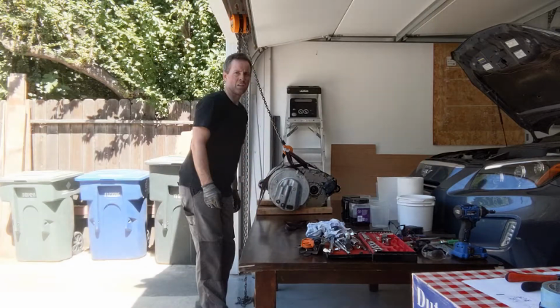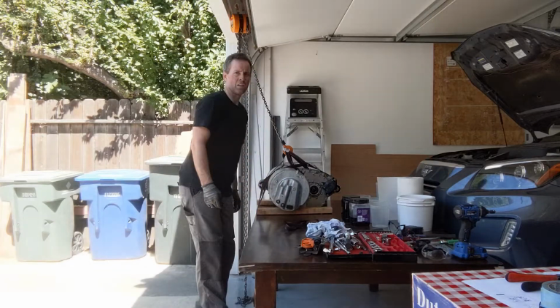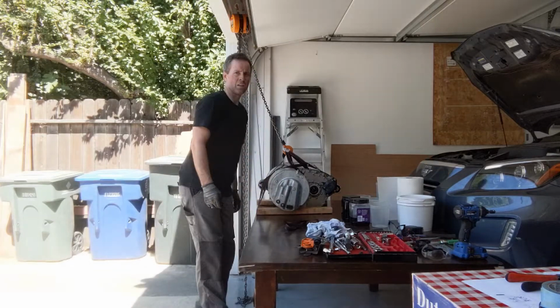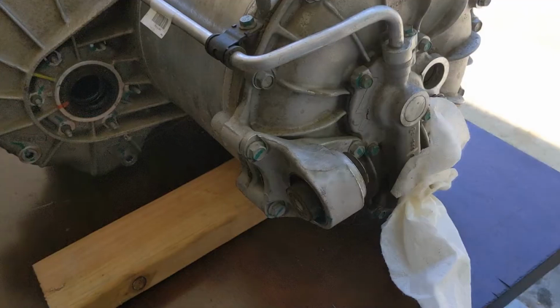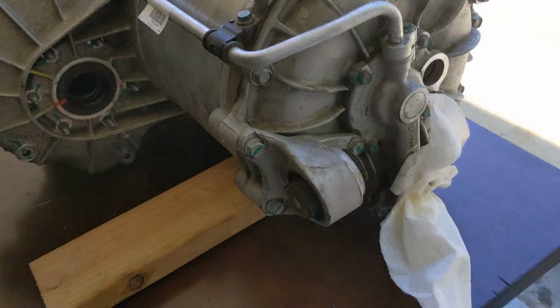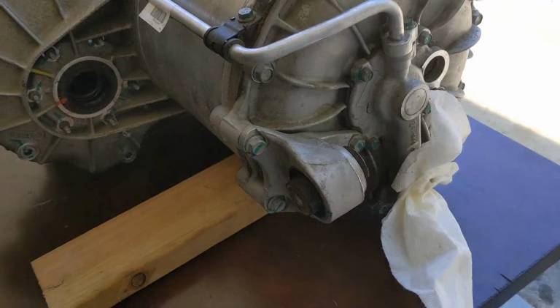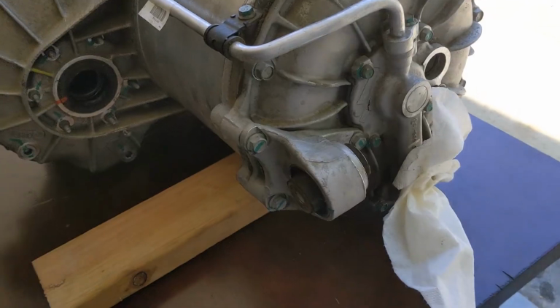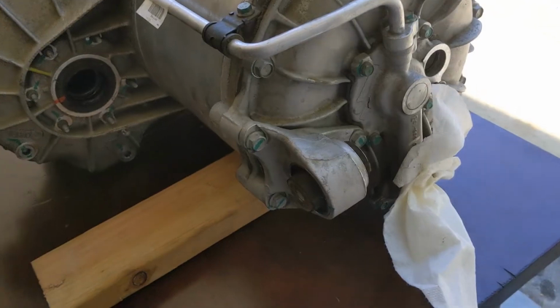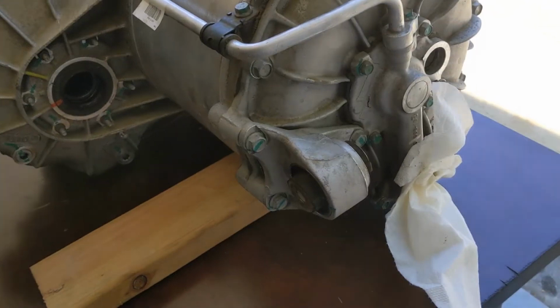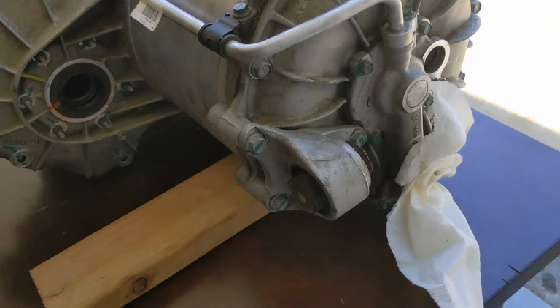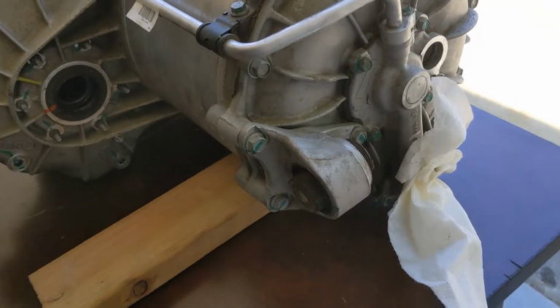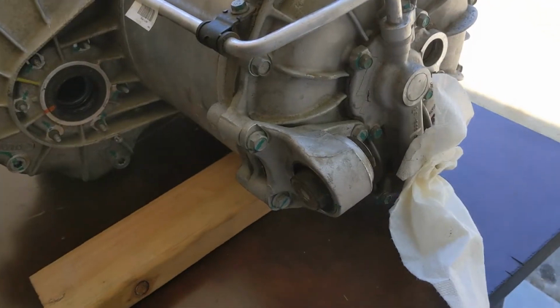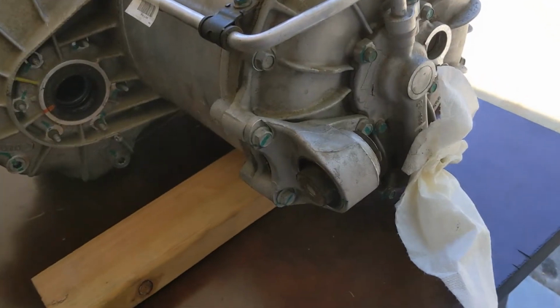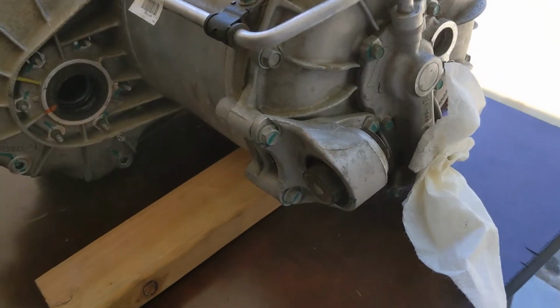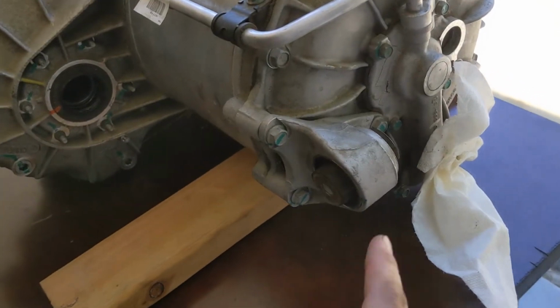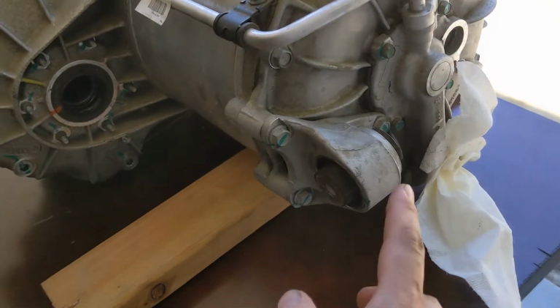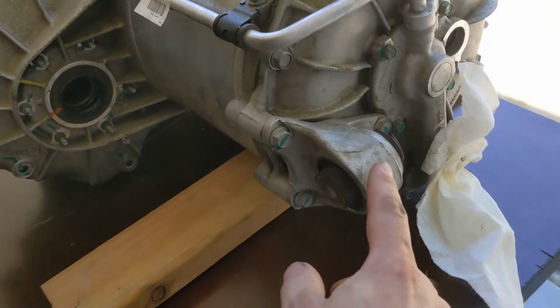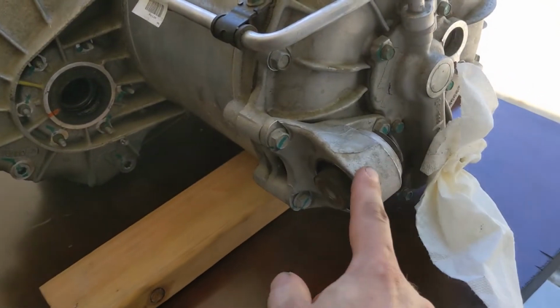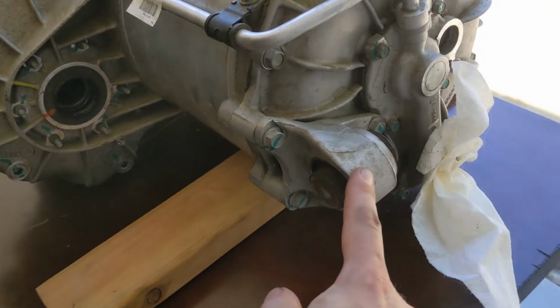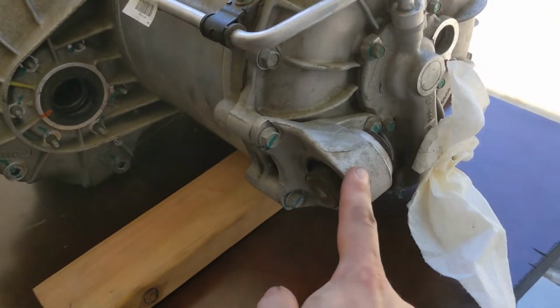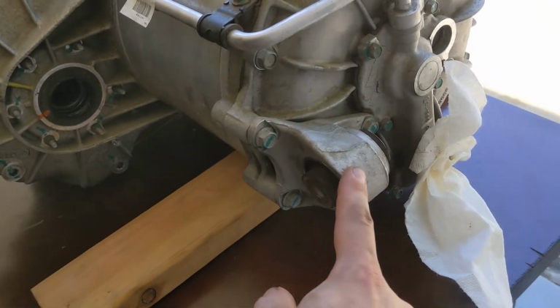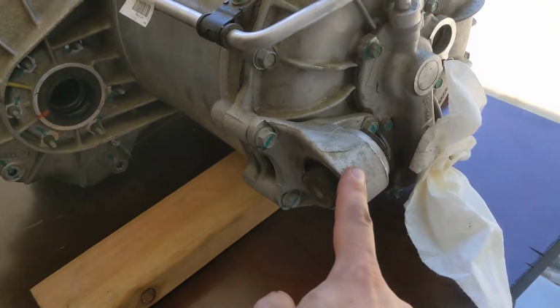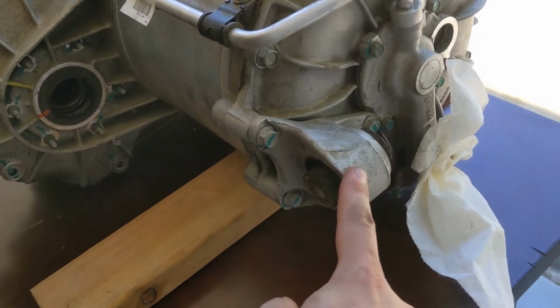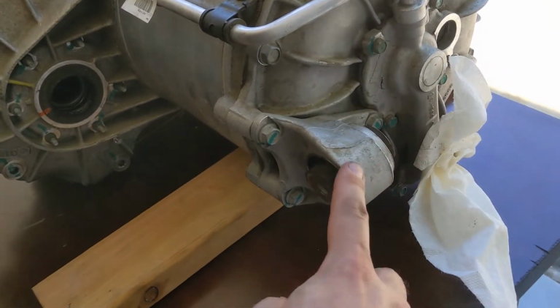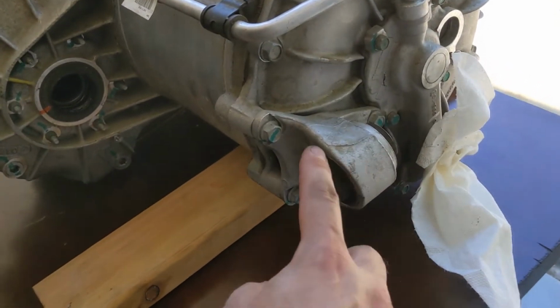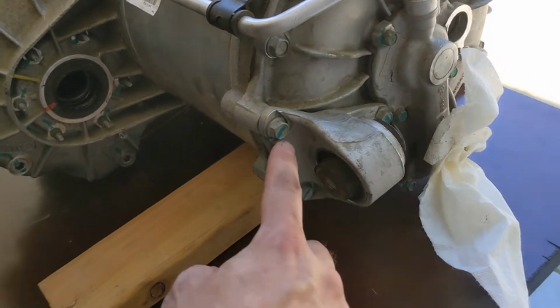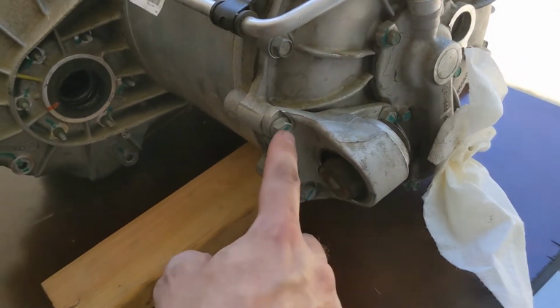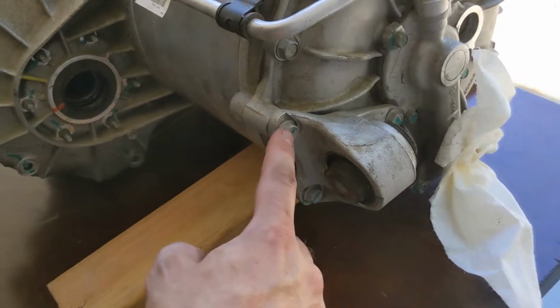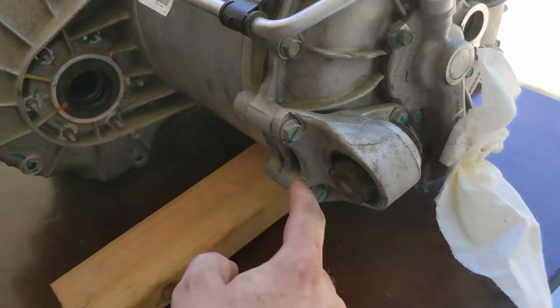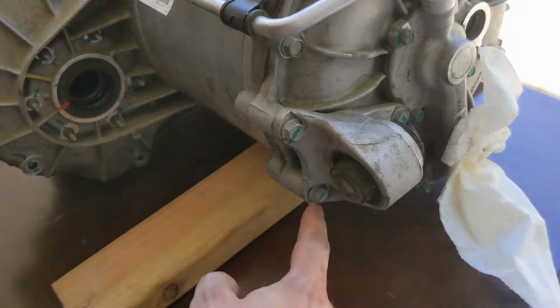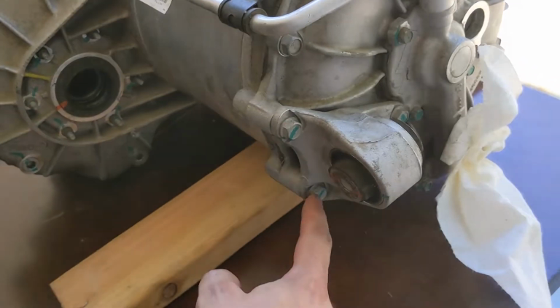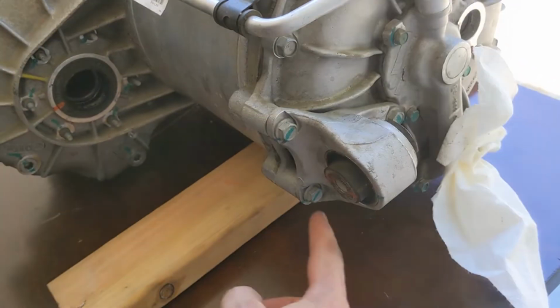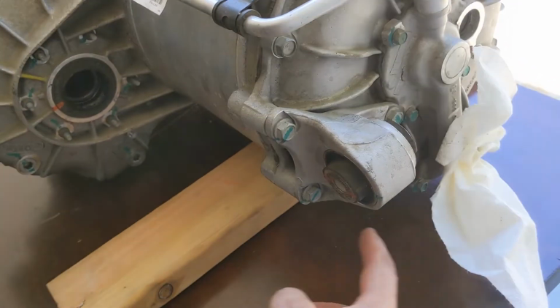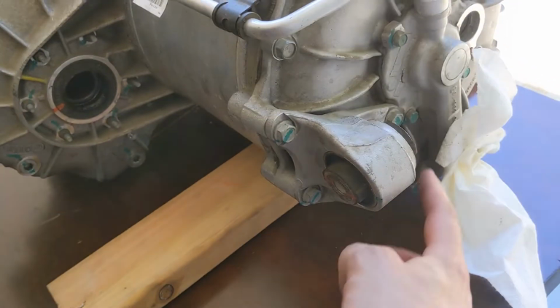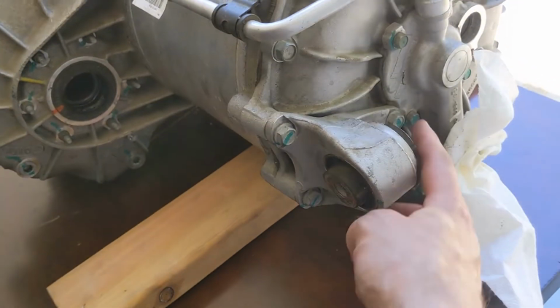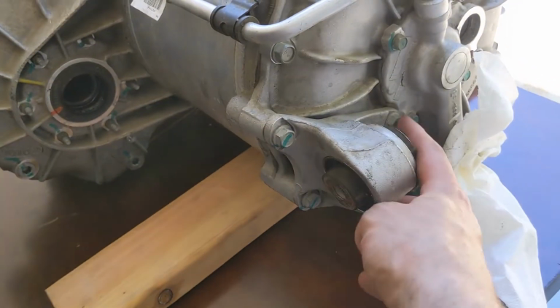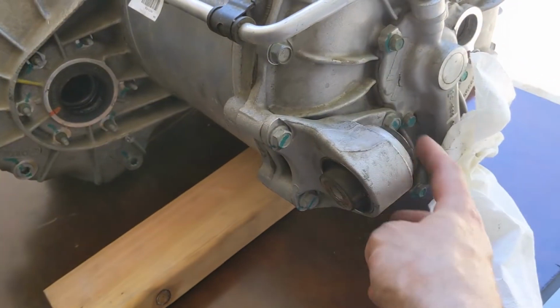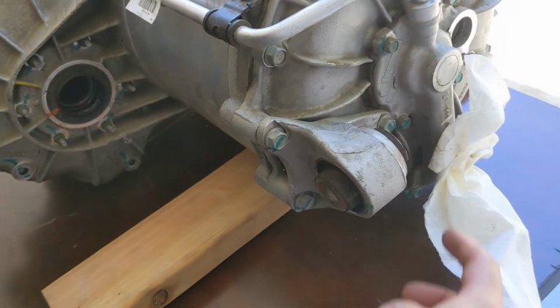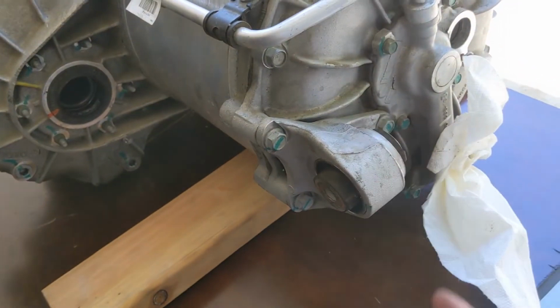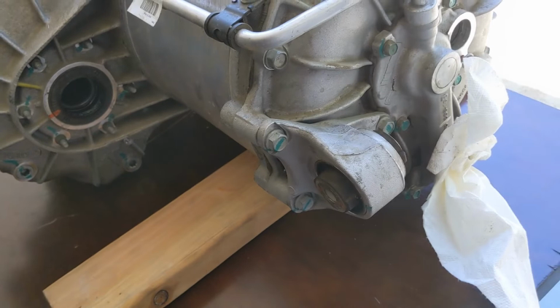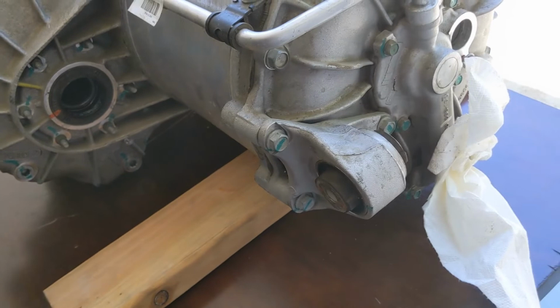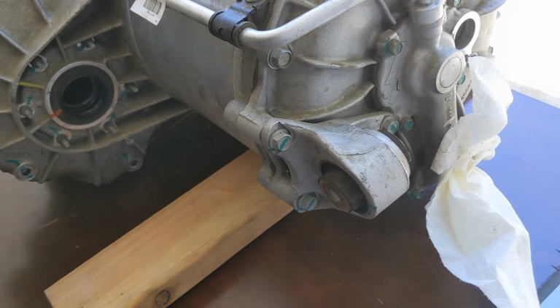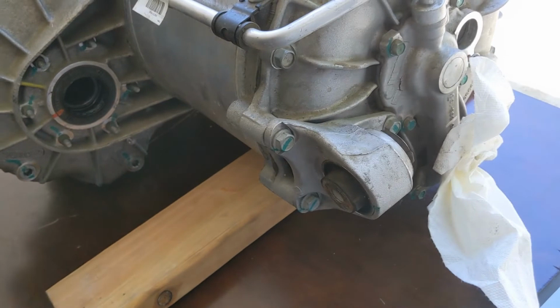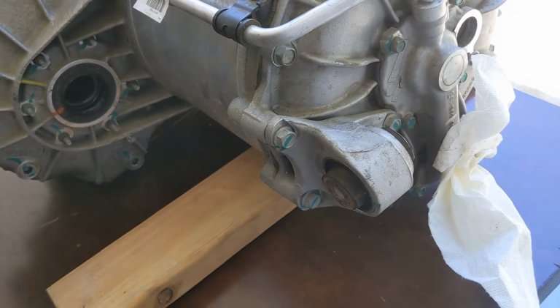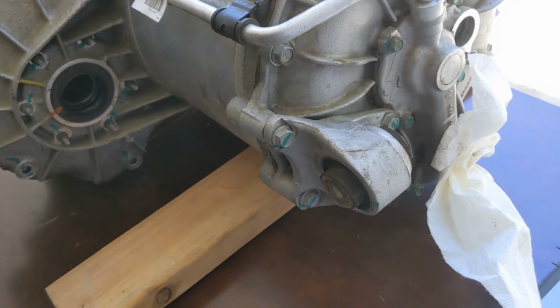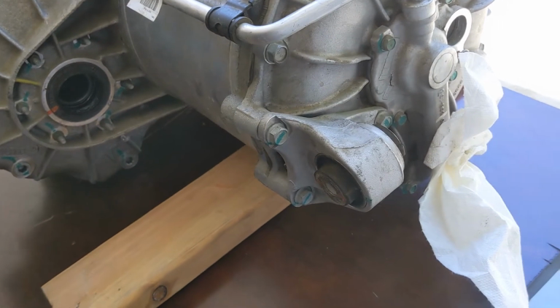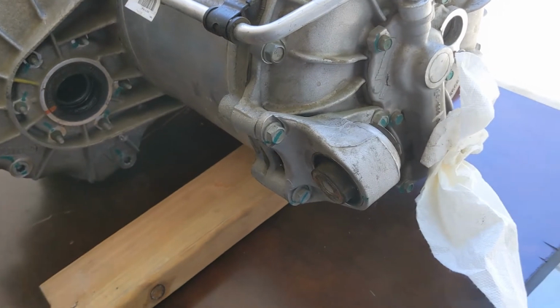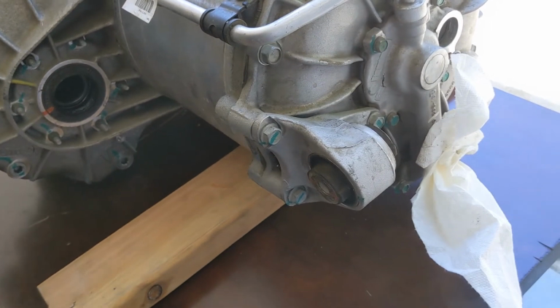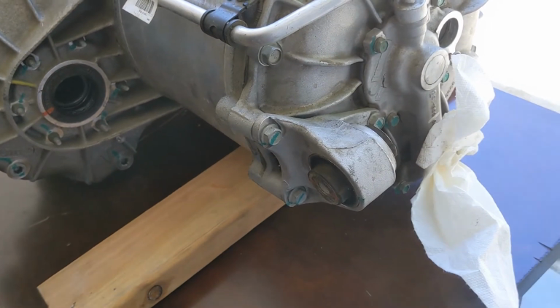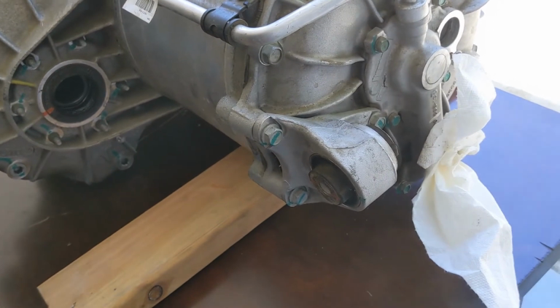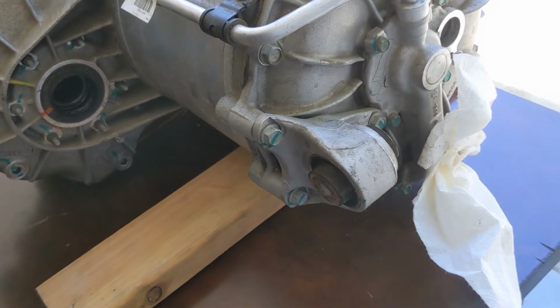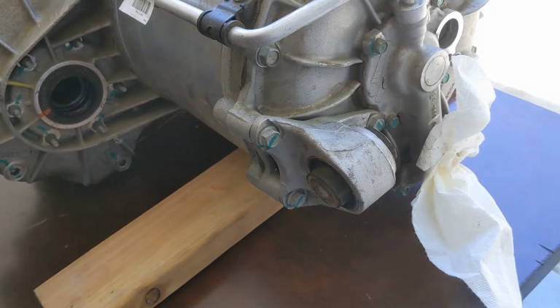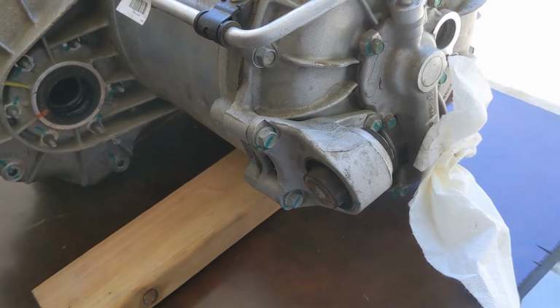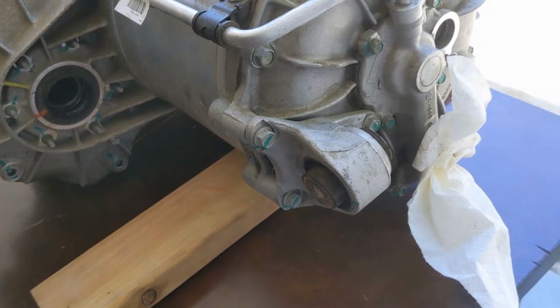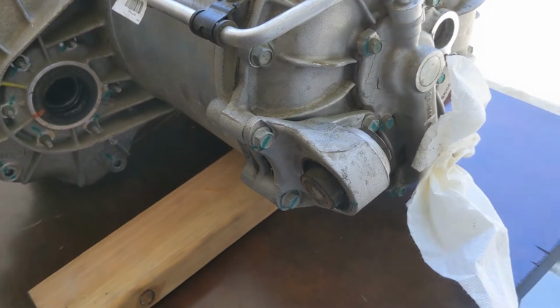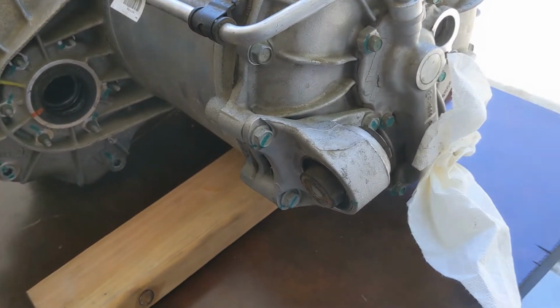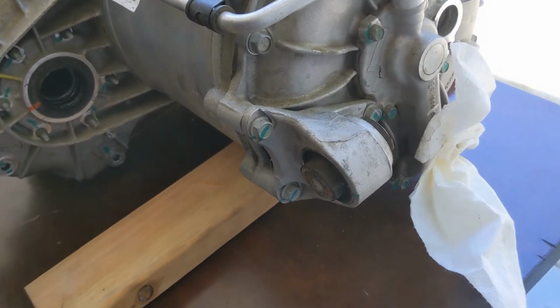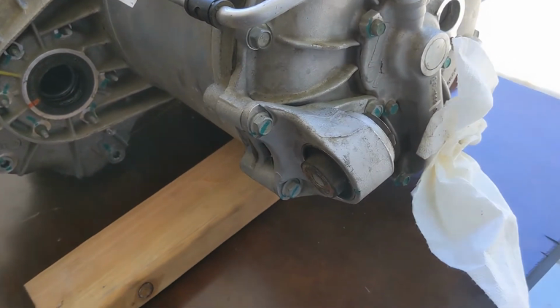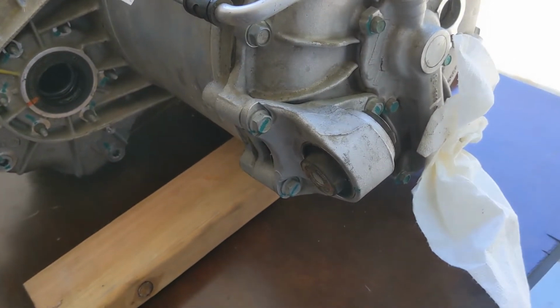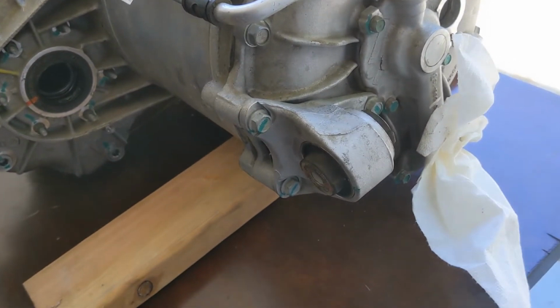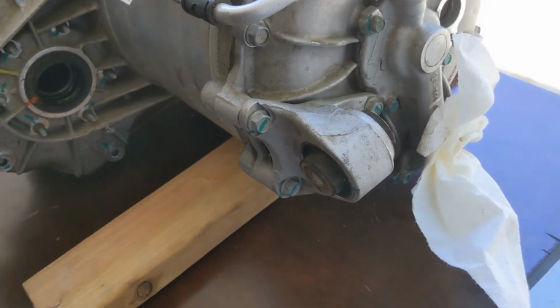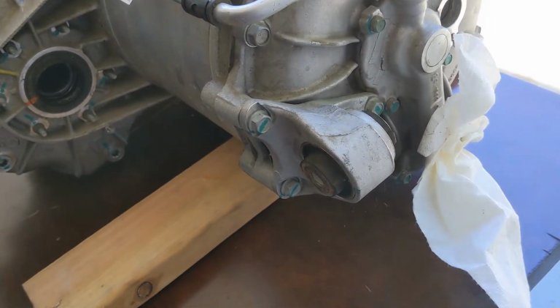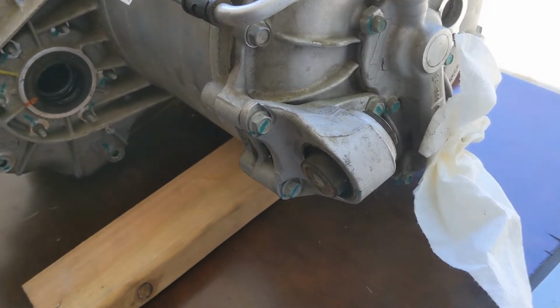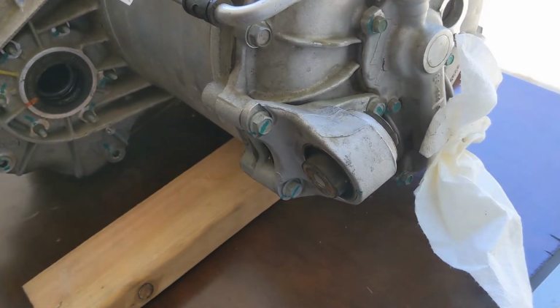The last thing today — we're going to remove this damper, which is three bolts. I'm going to measure the torque as well.